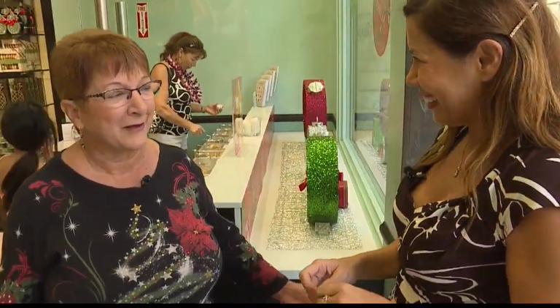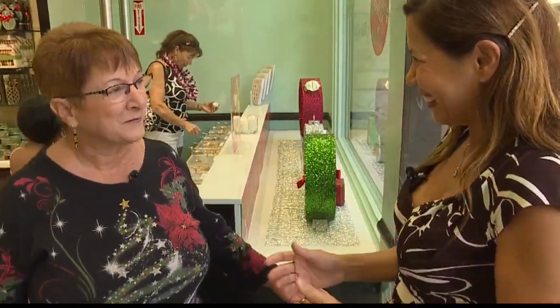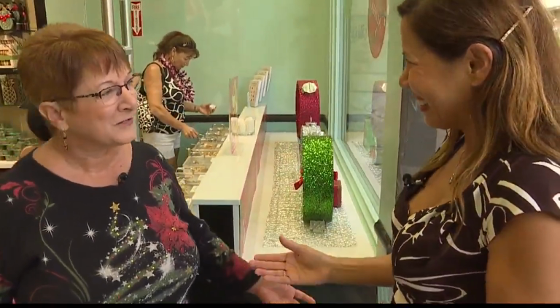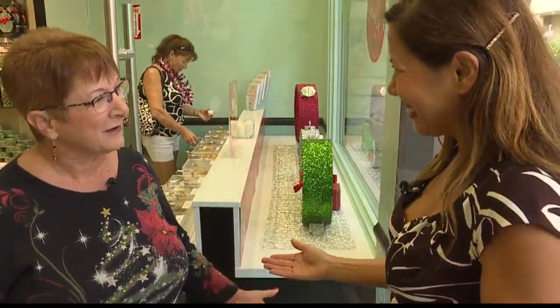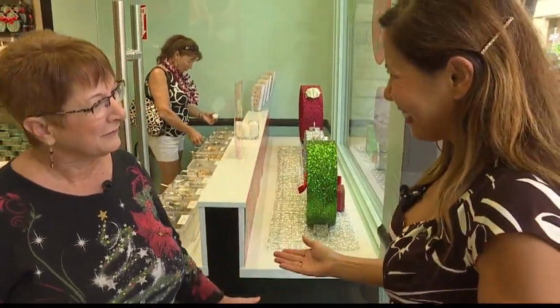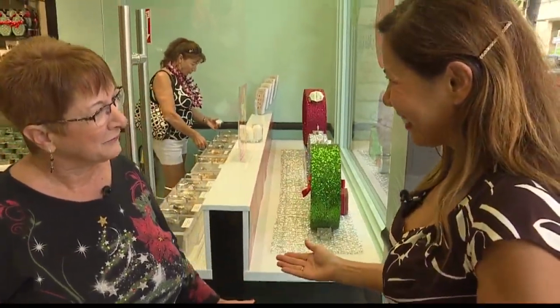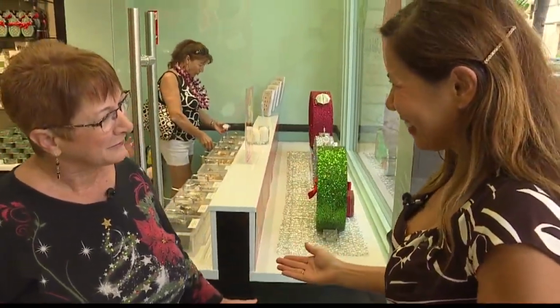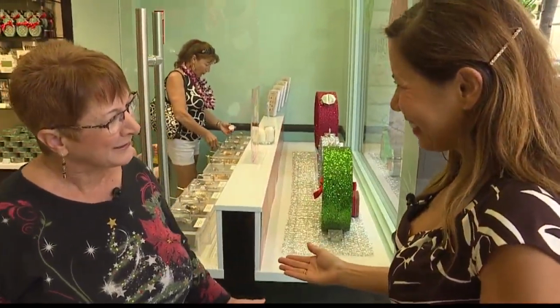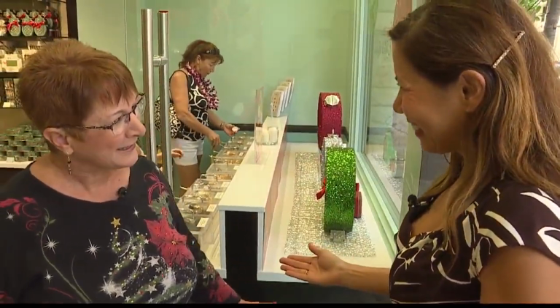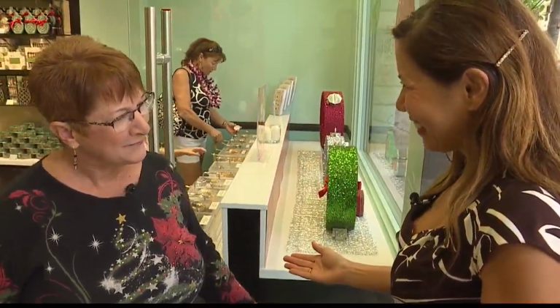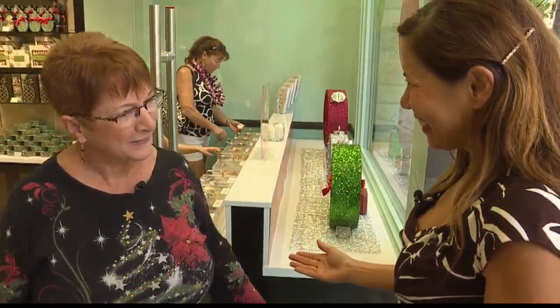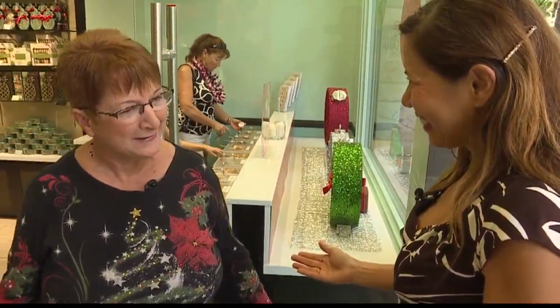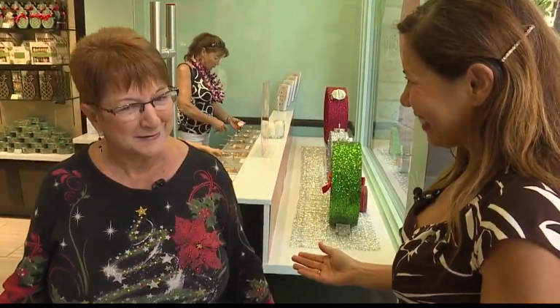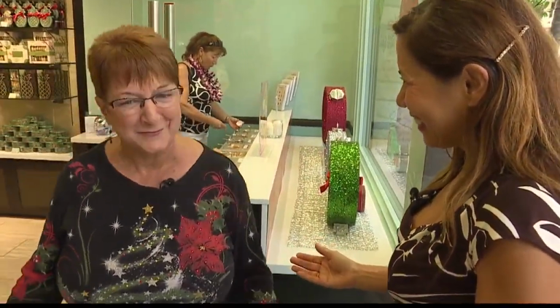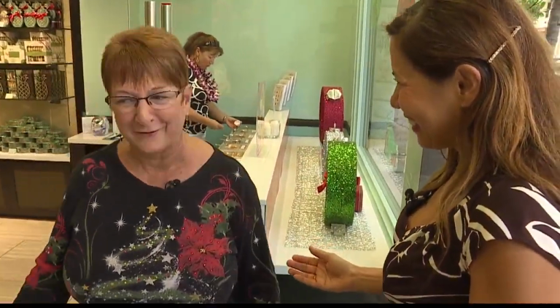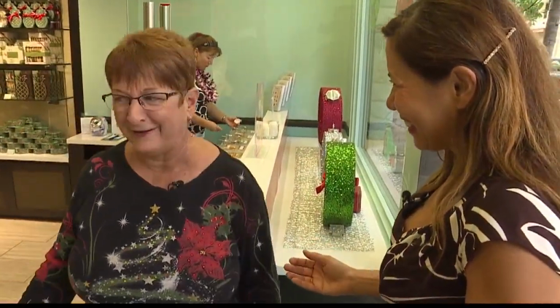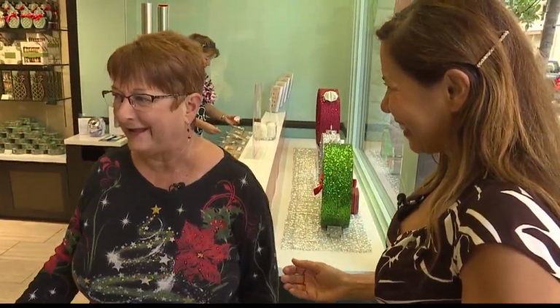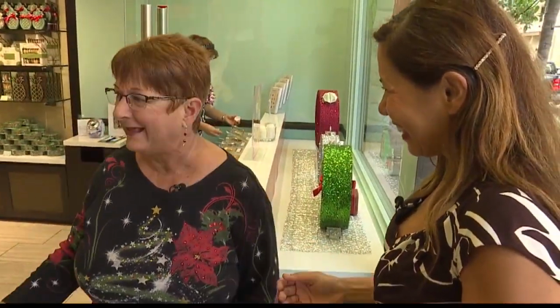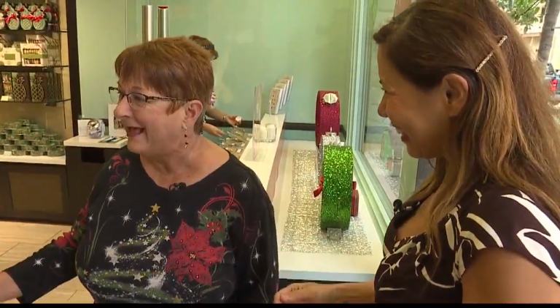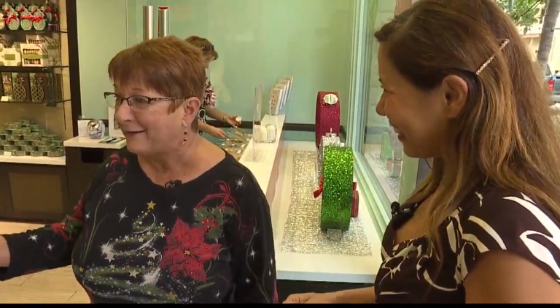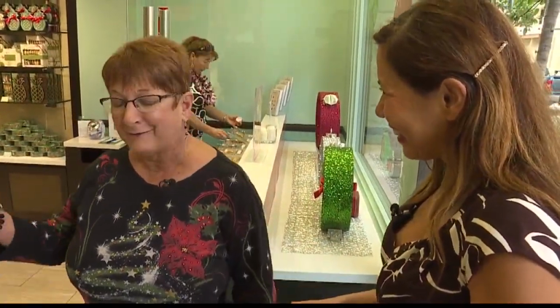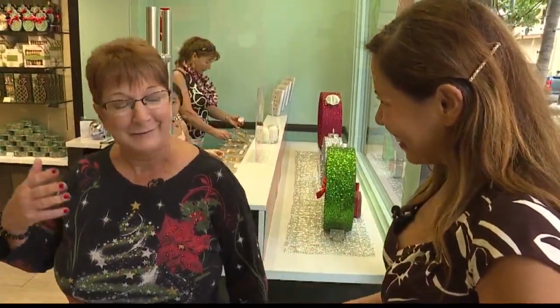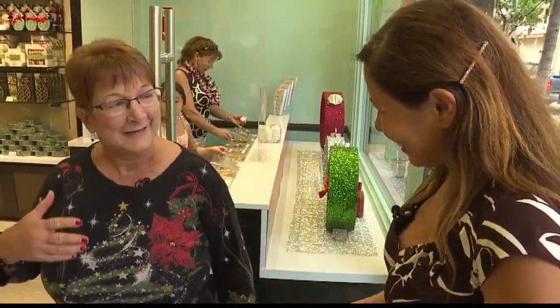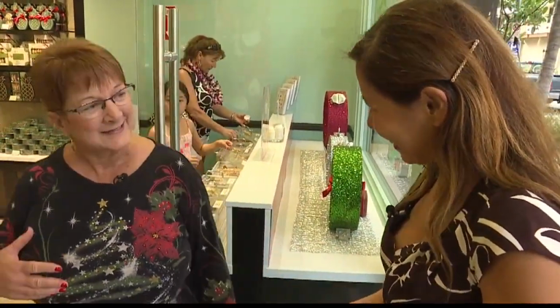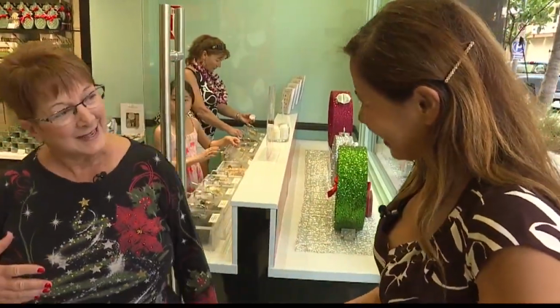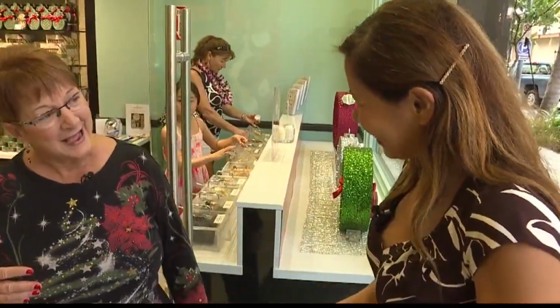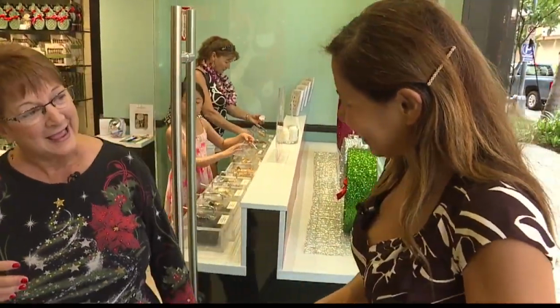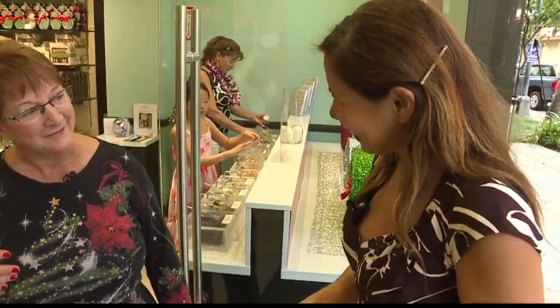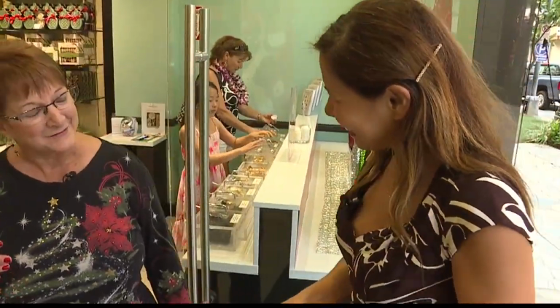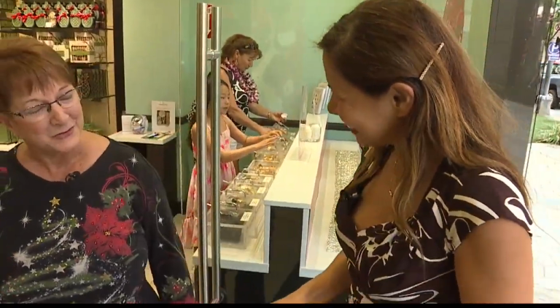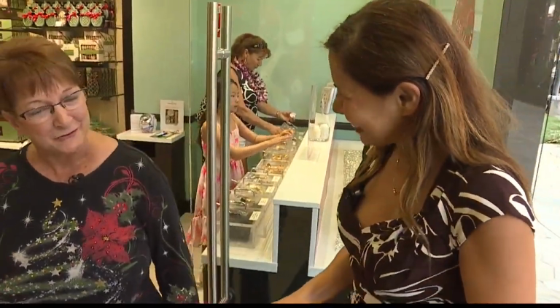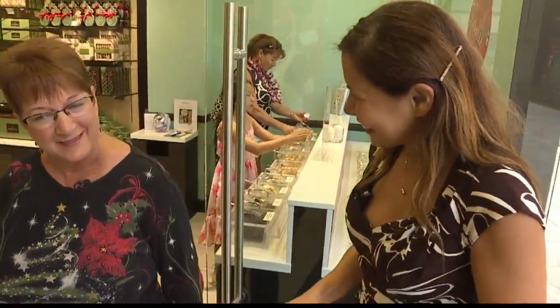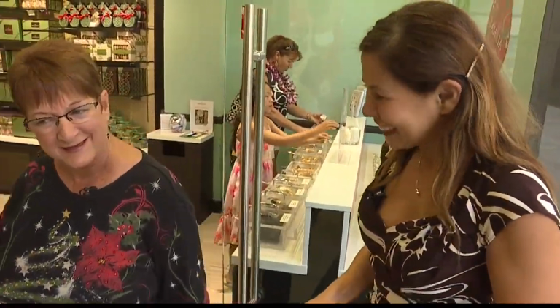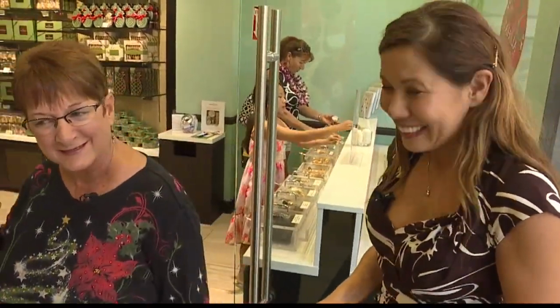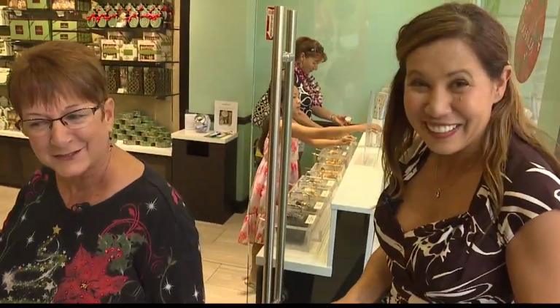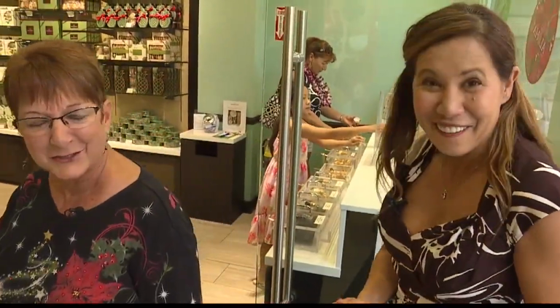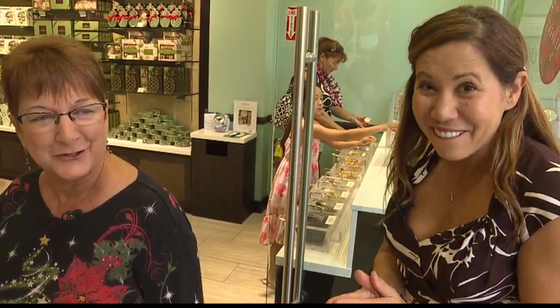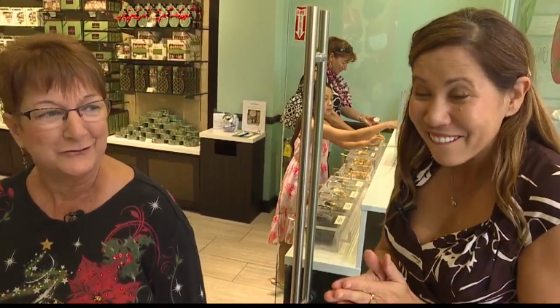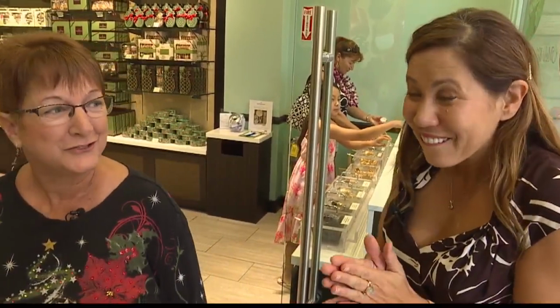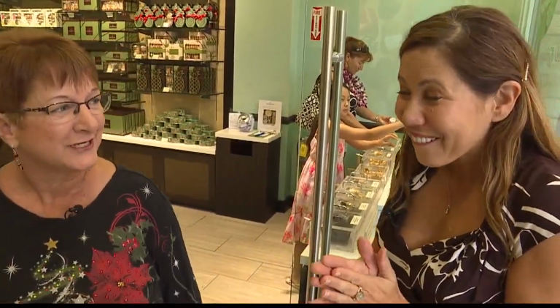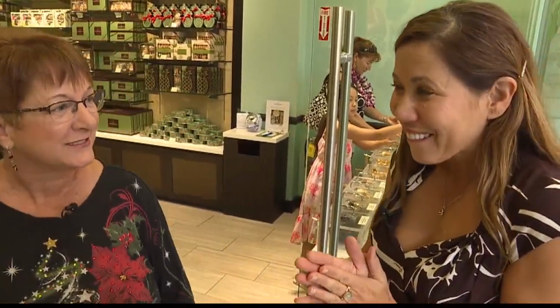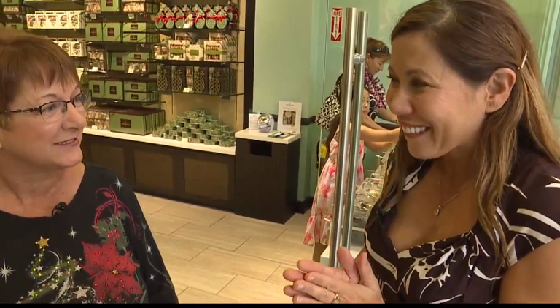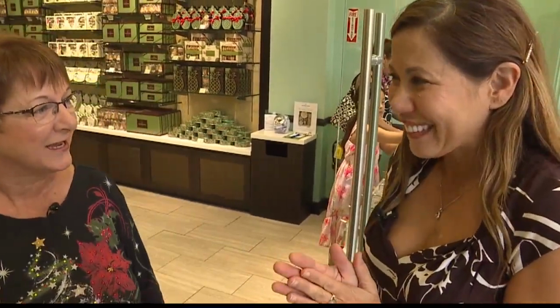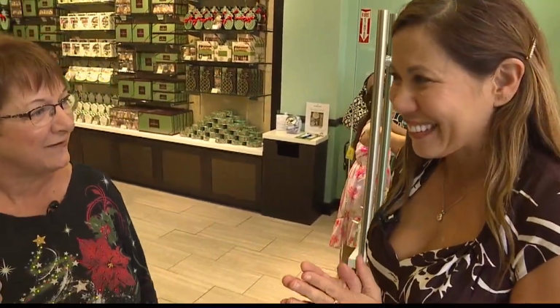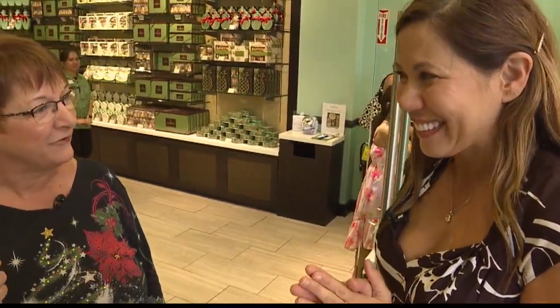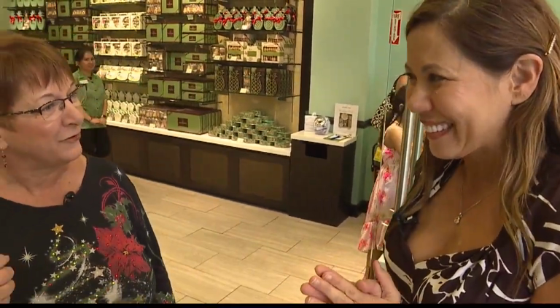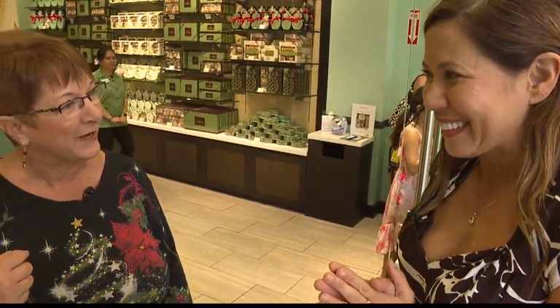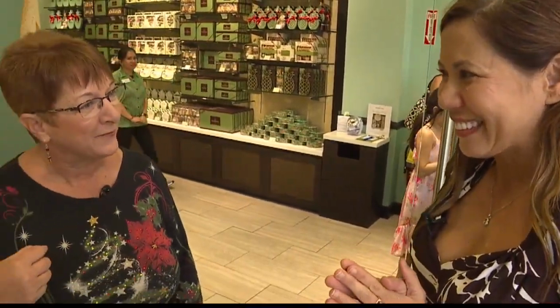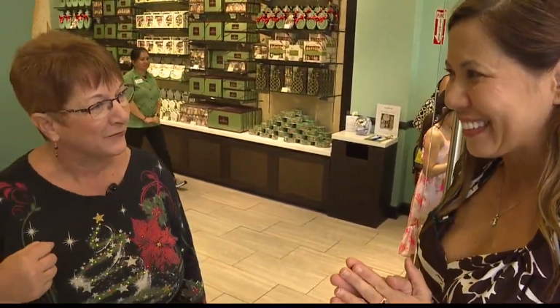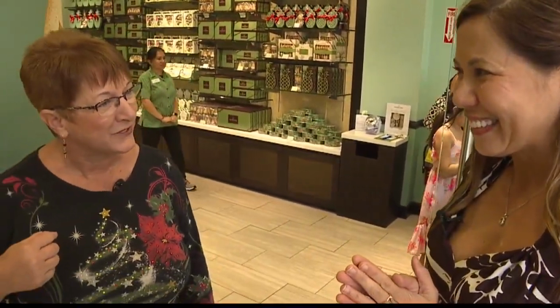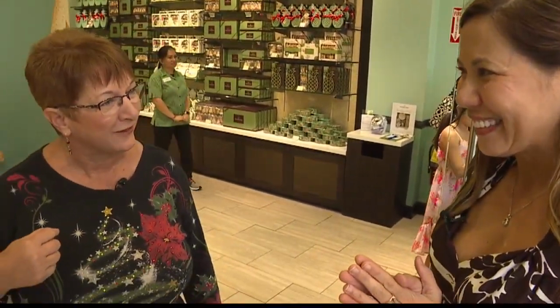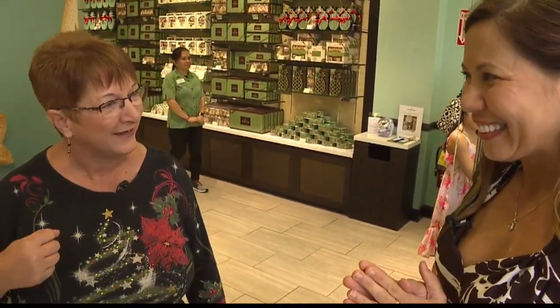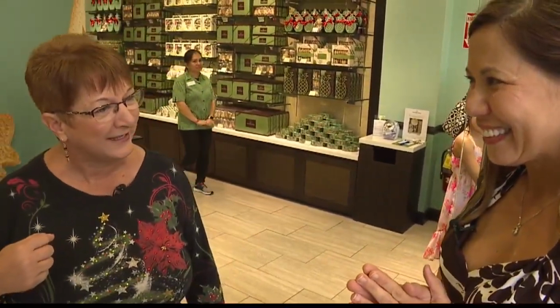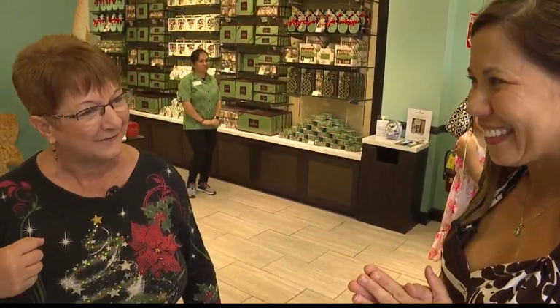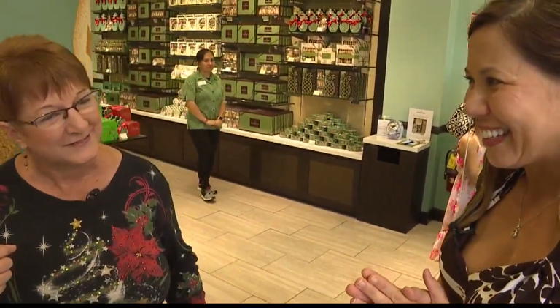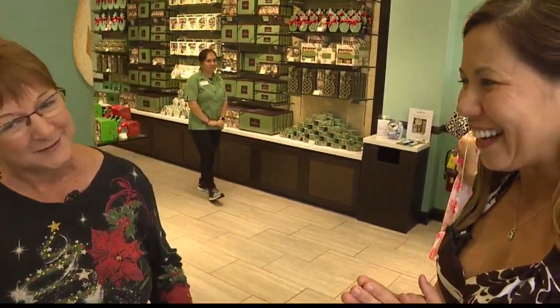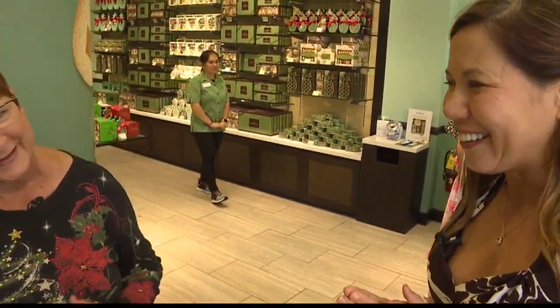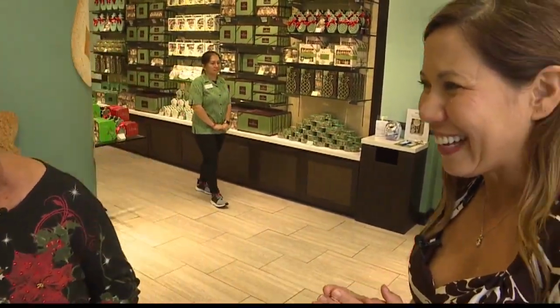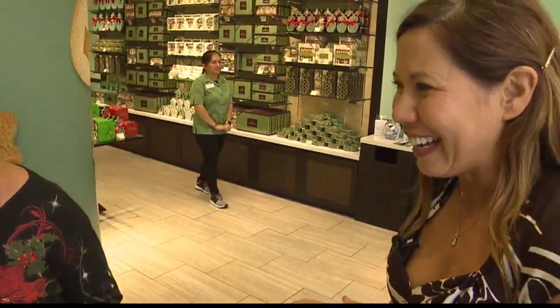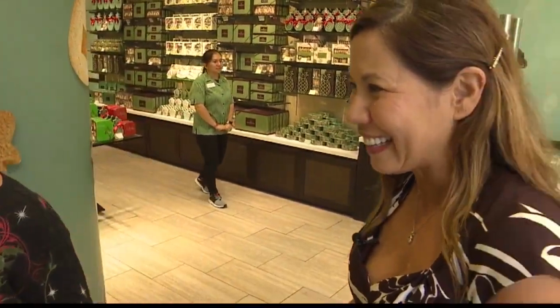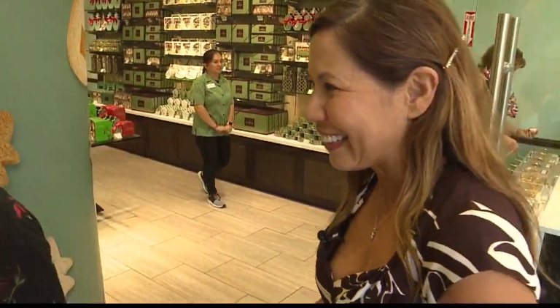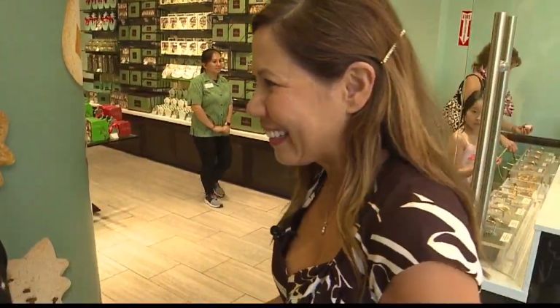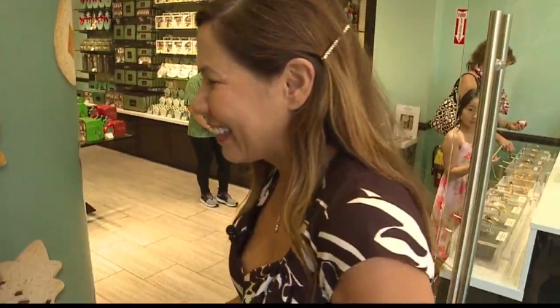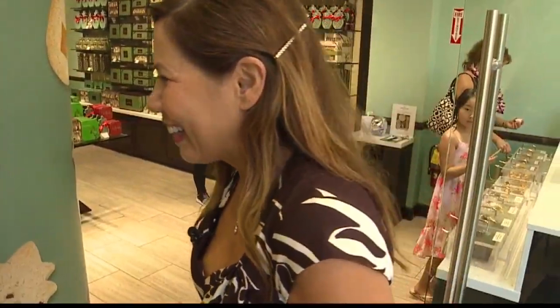Welcome to Honolulu Cookie Company this morning, Lisa. I have some great things to show you just in time for you to pick up those holiday gifts. Come on this way.